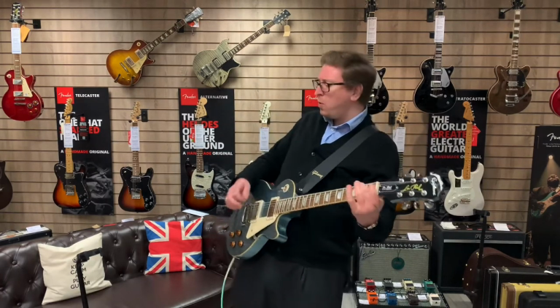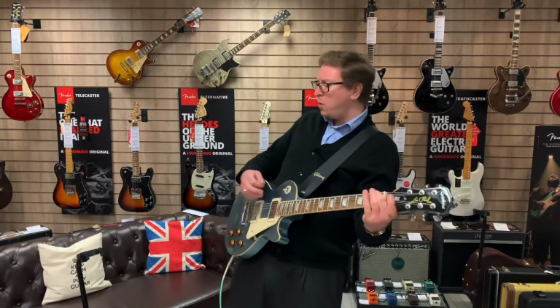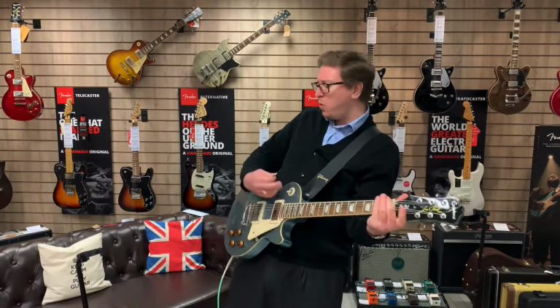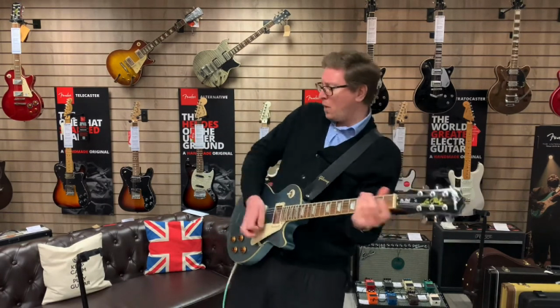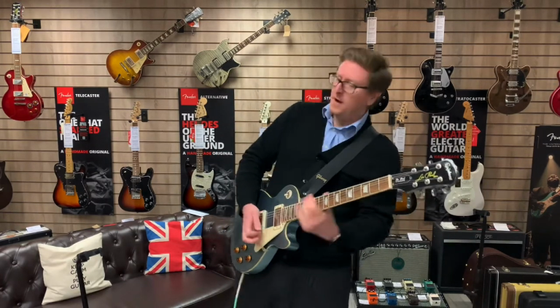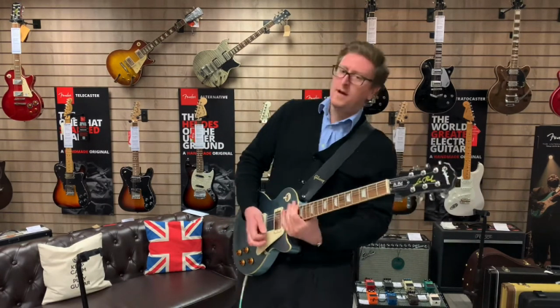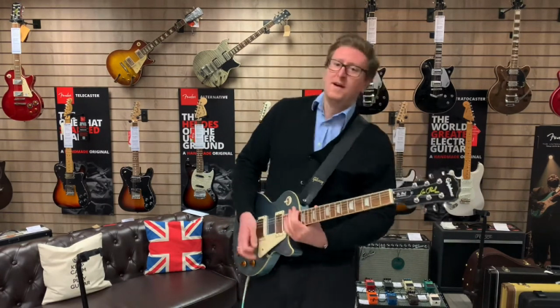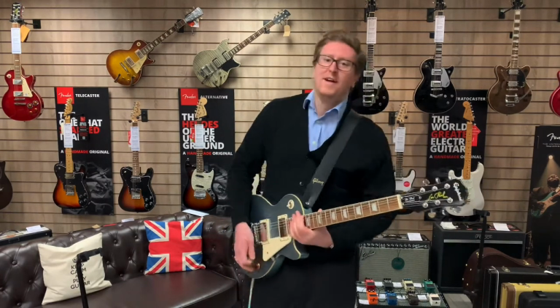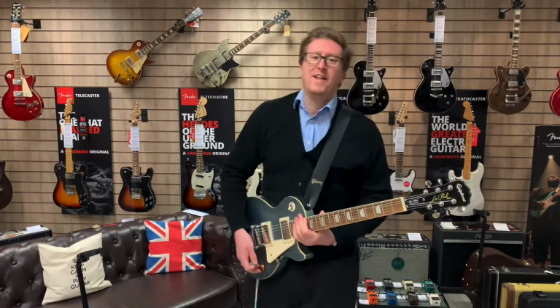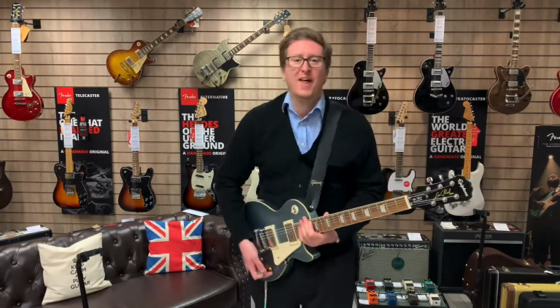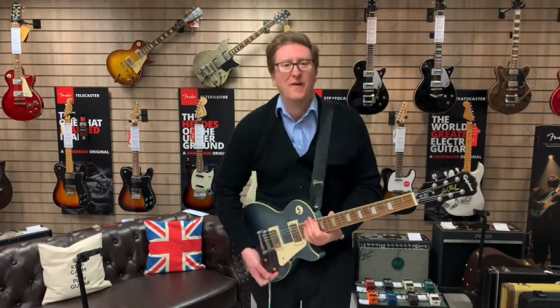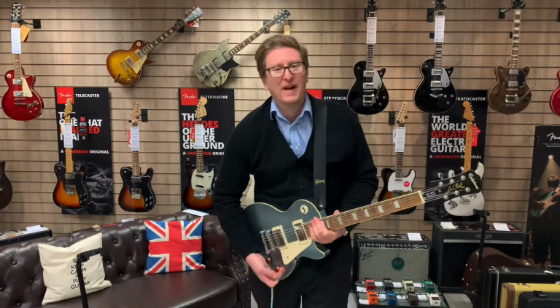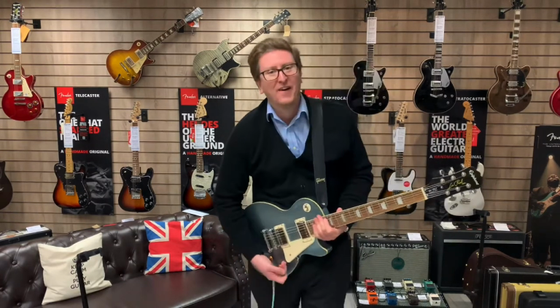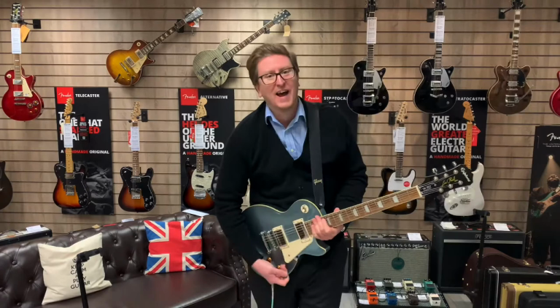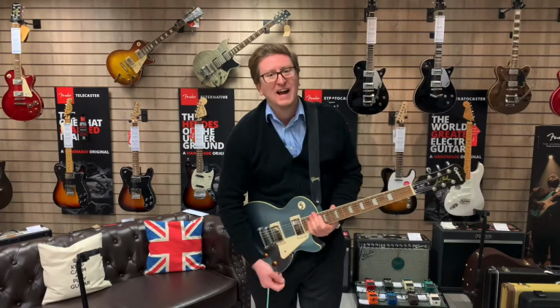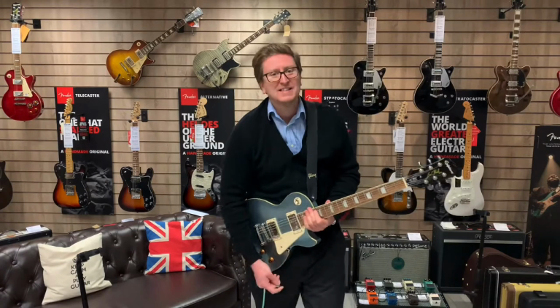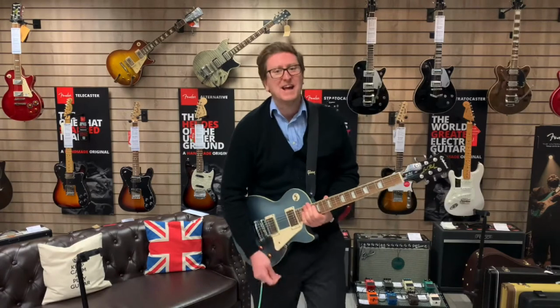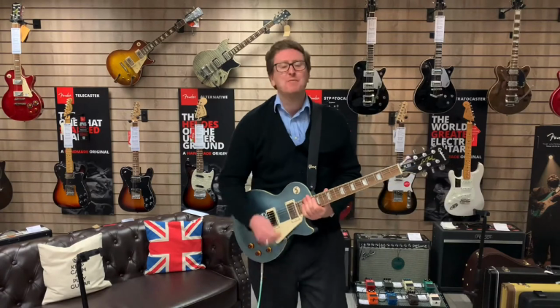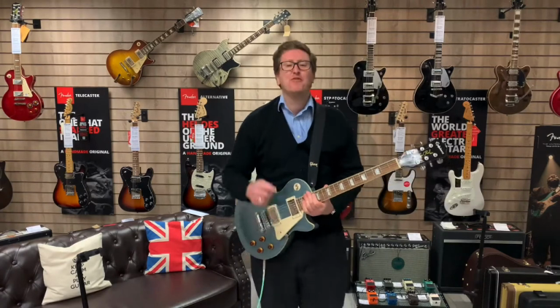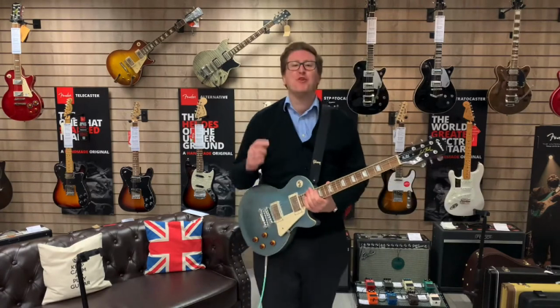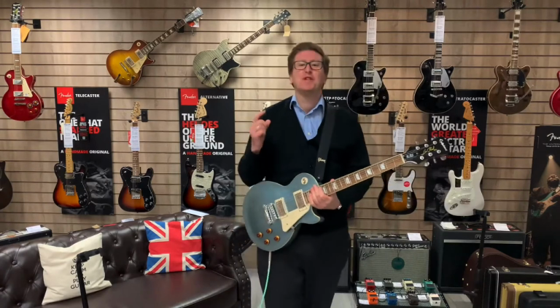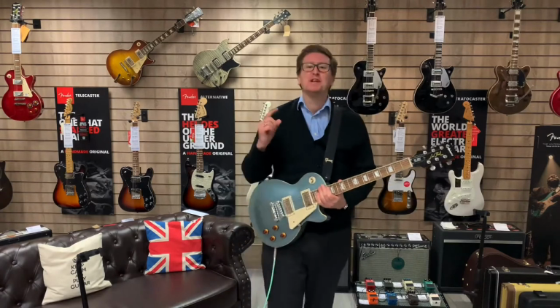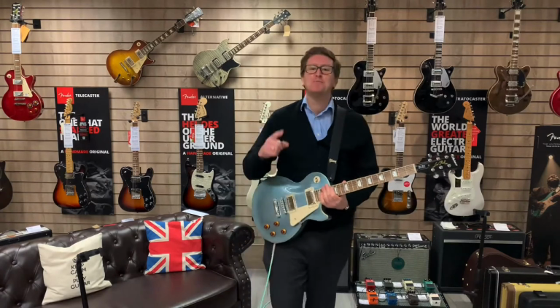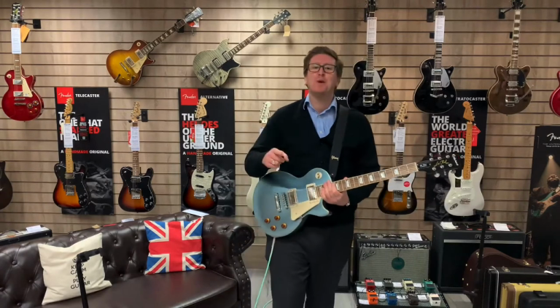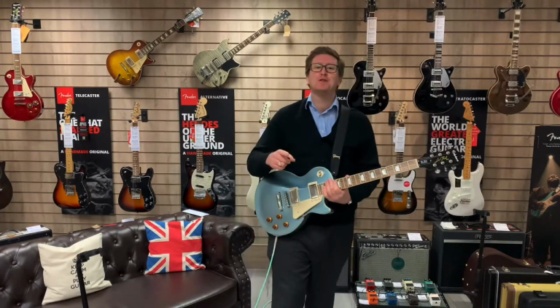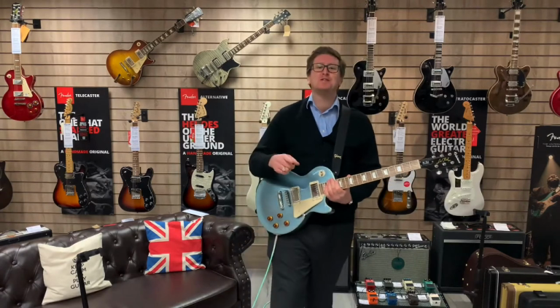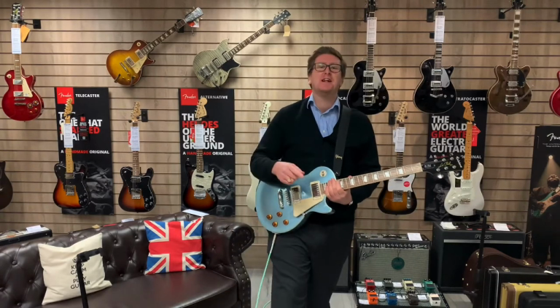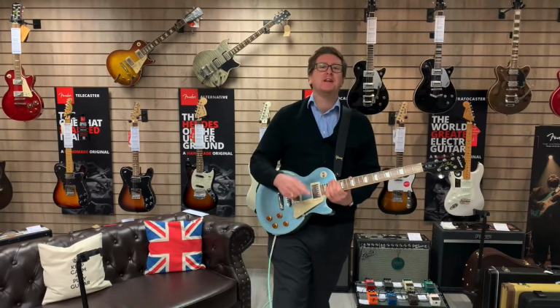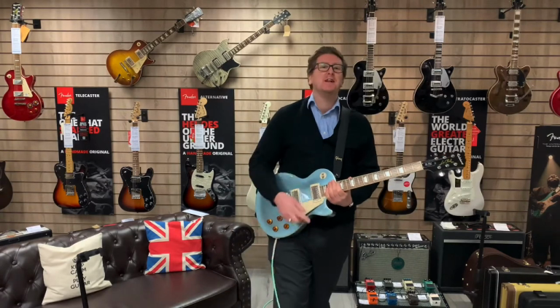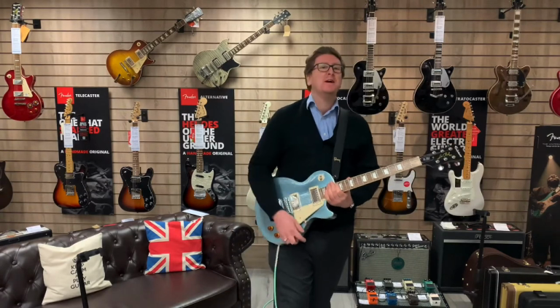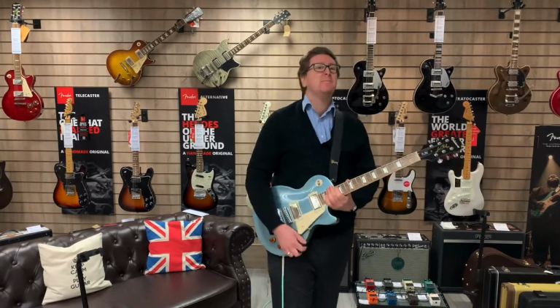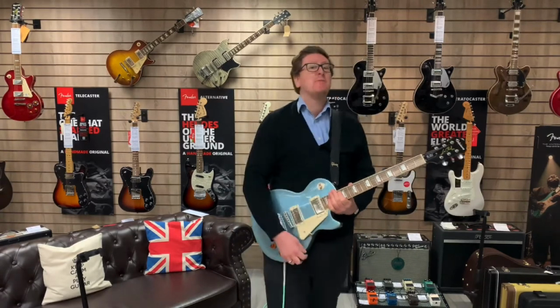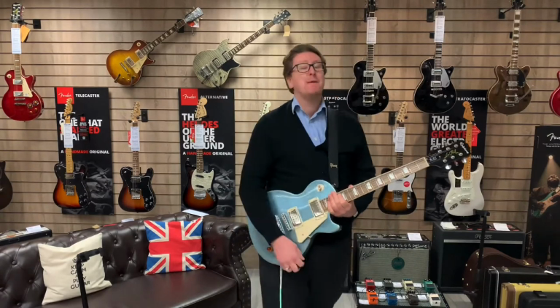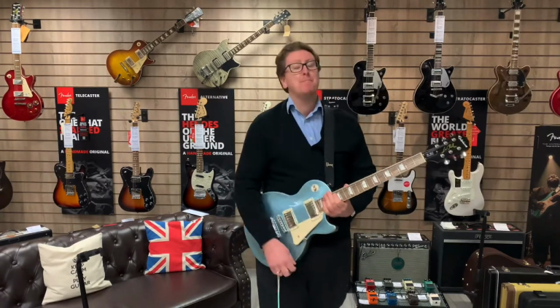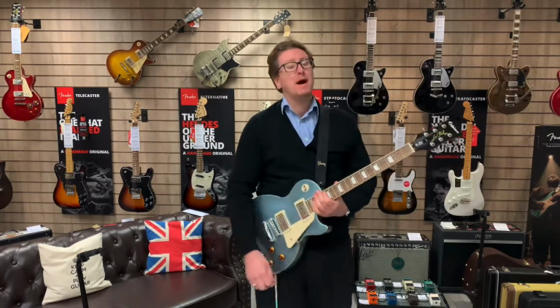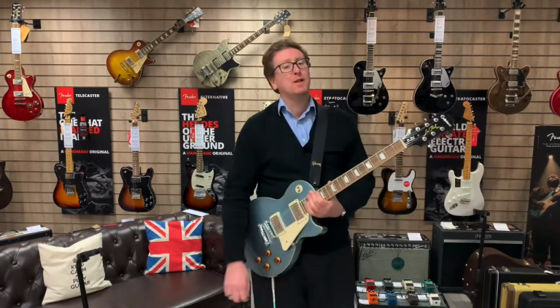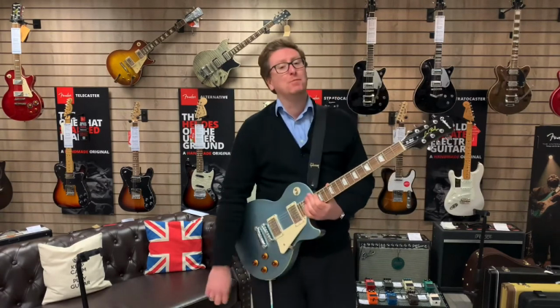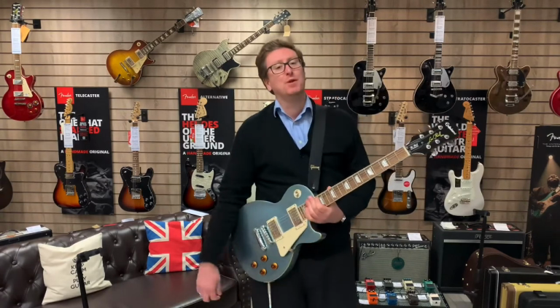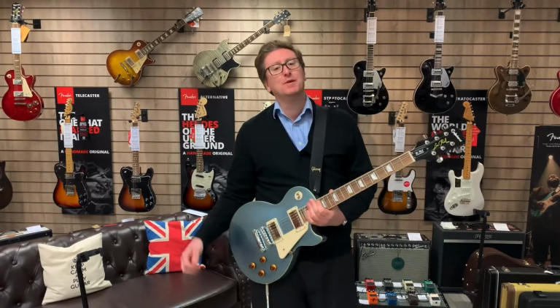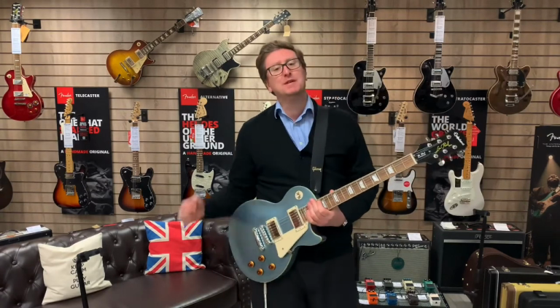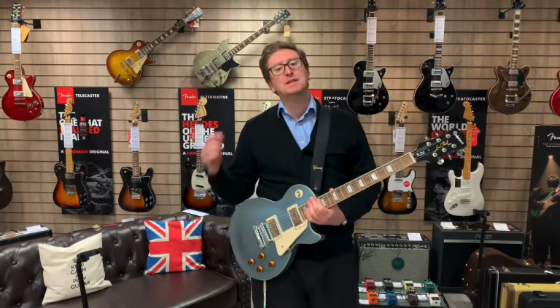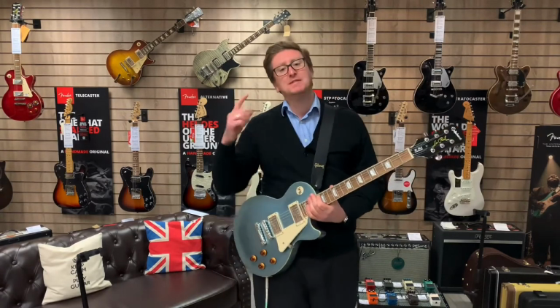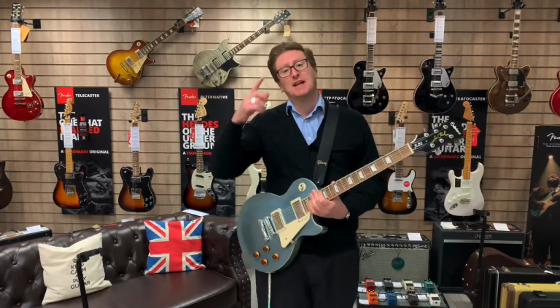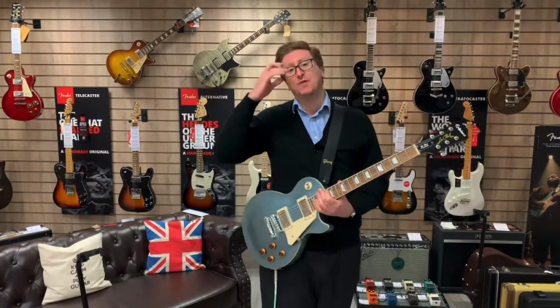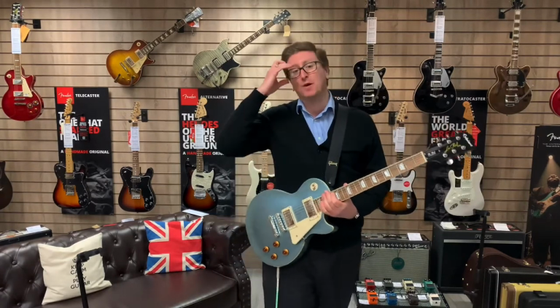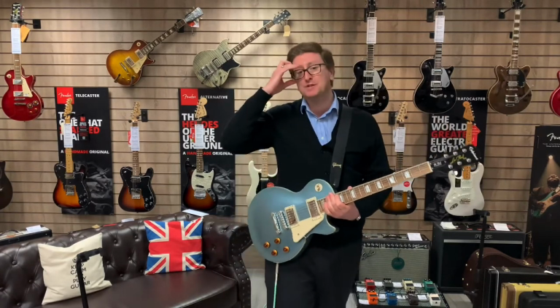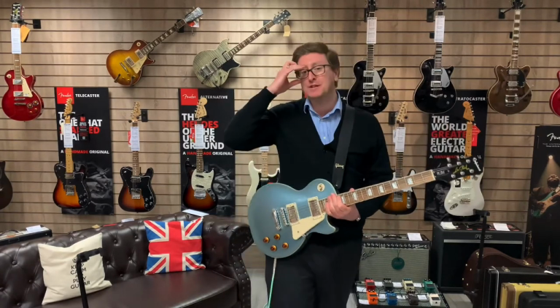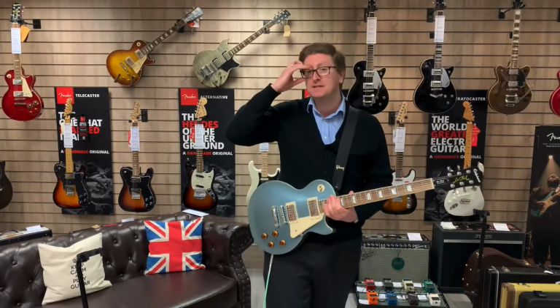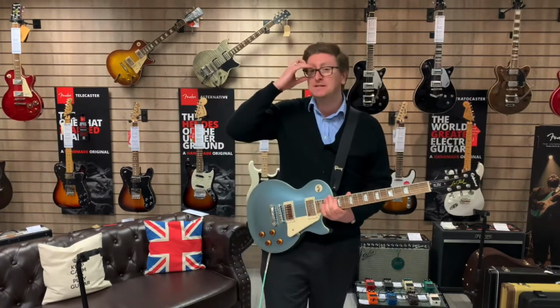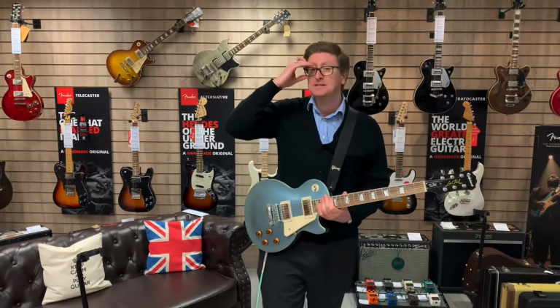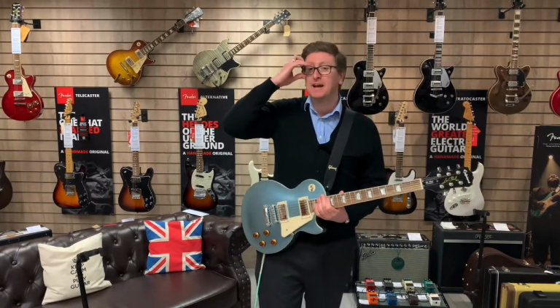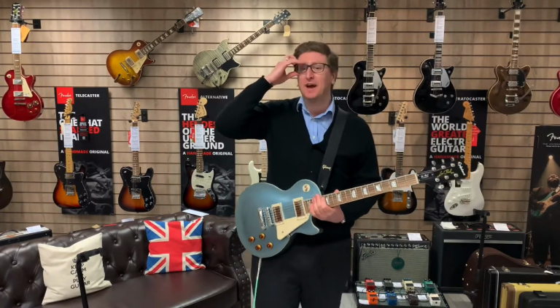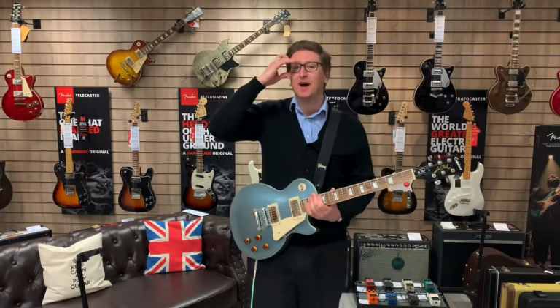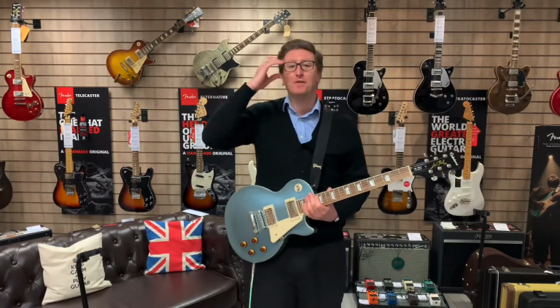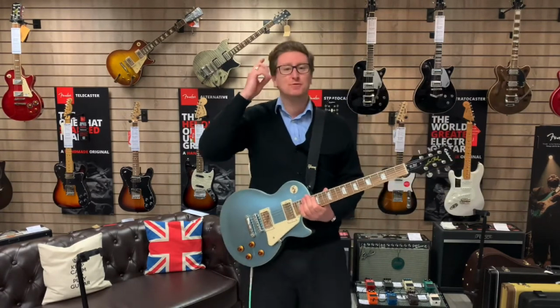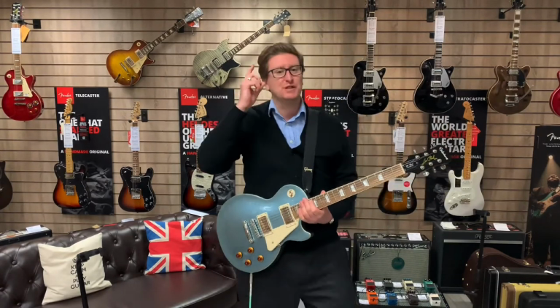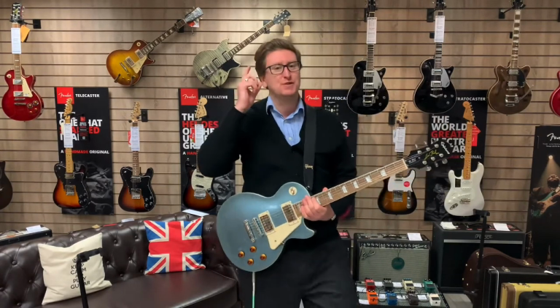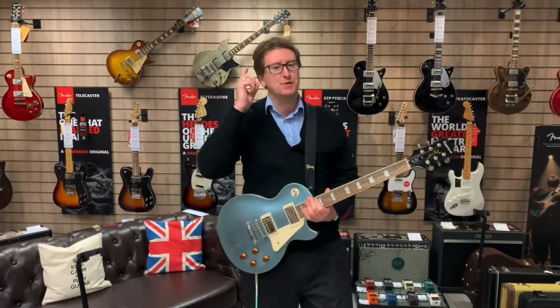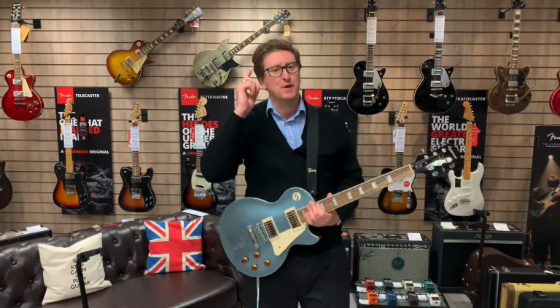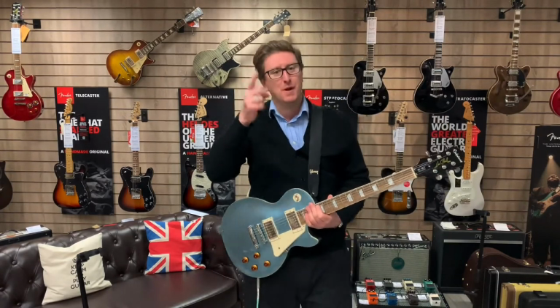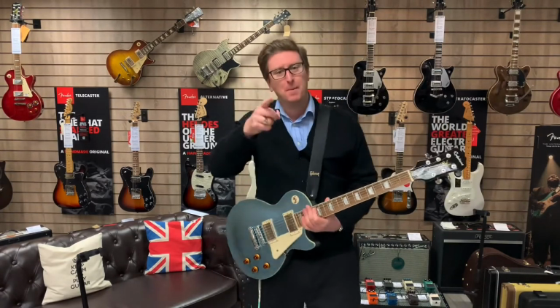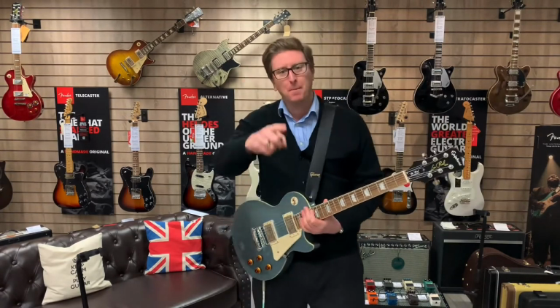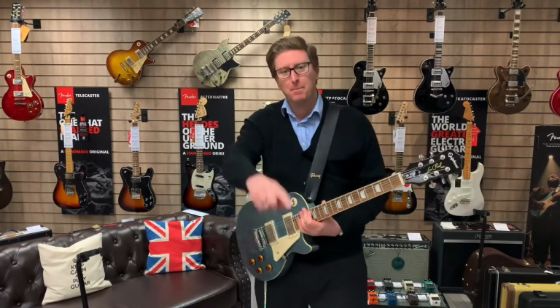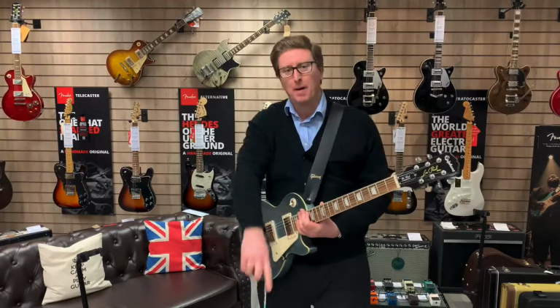There we go guys — Epiphone Les Paul Standard in Palm Blue. Thanks for watching, take care, see you soon, bye bye.